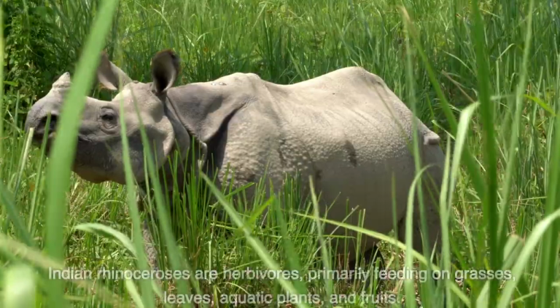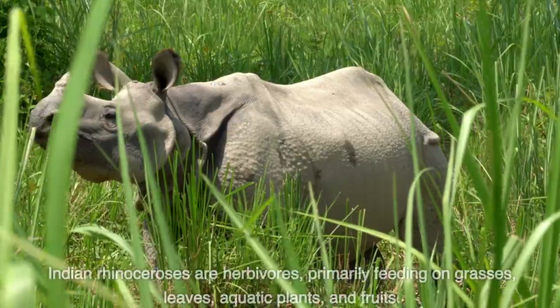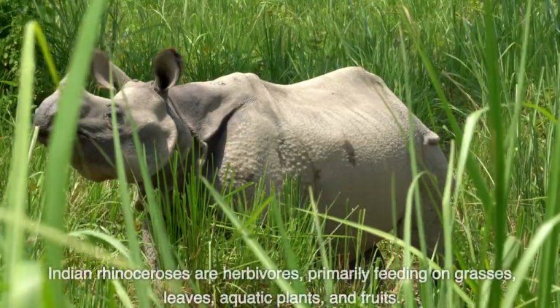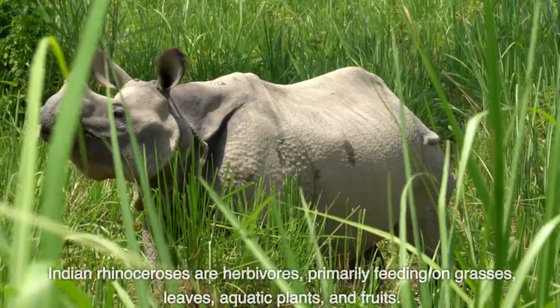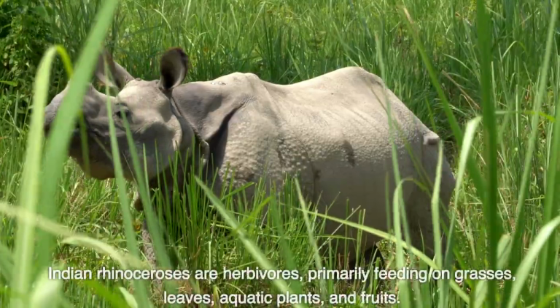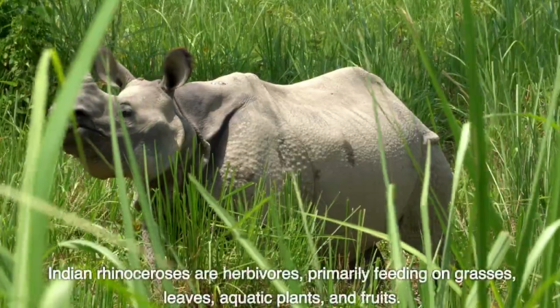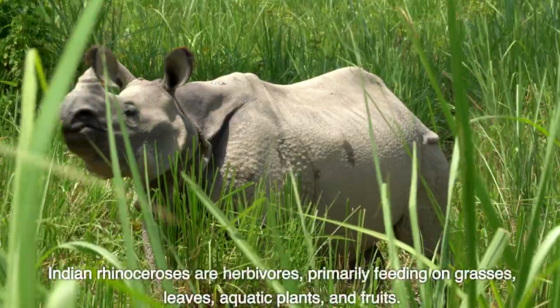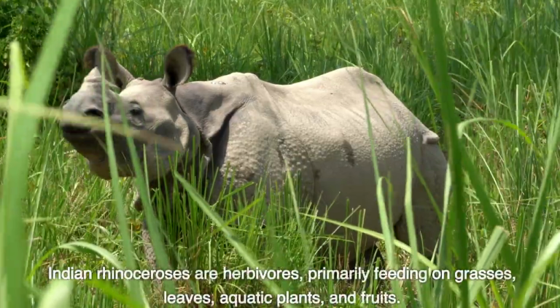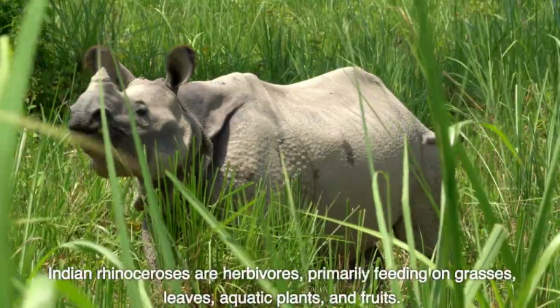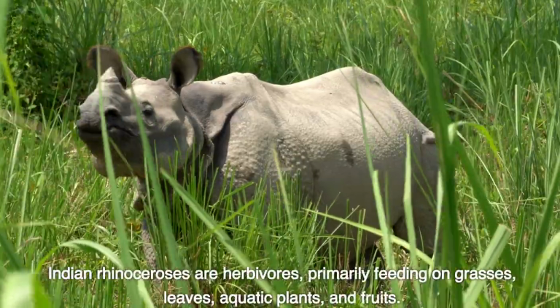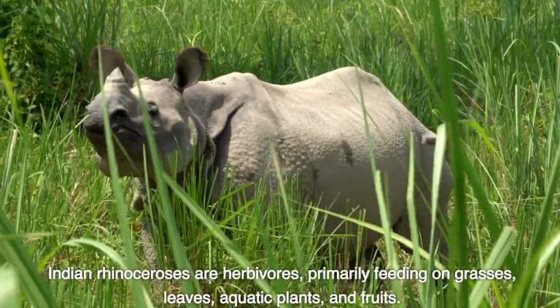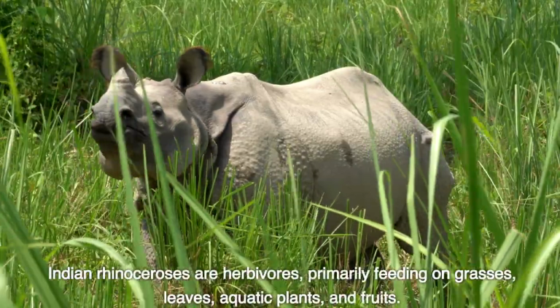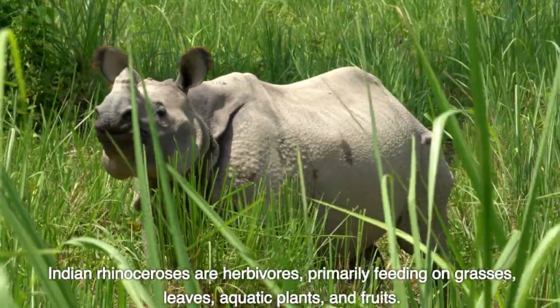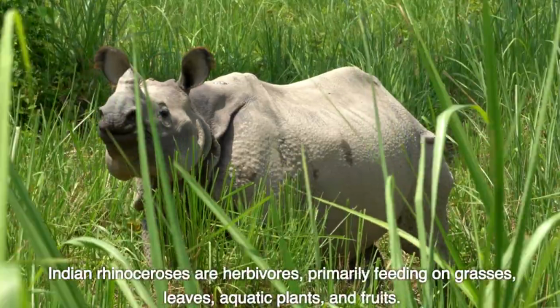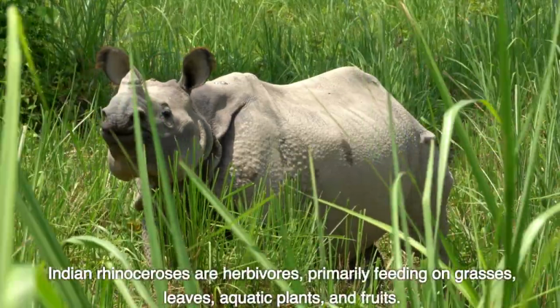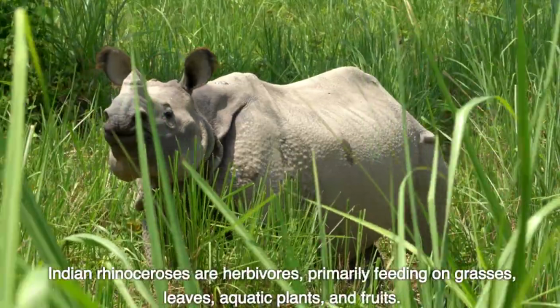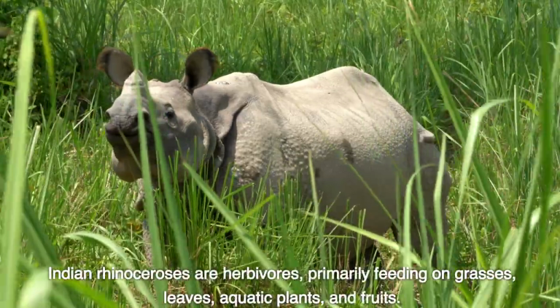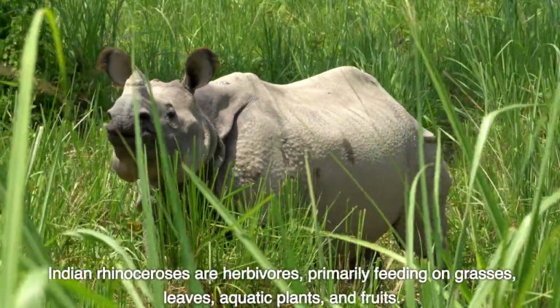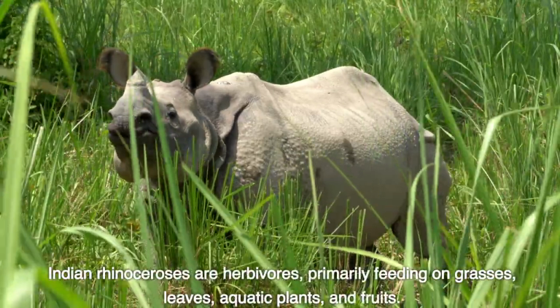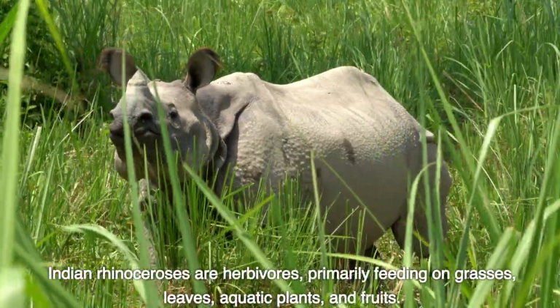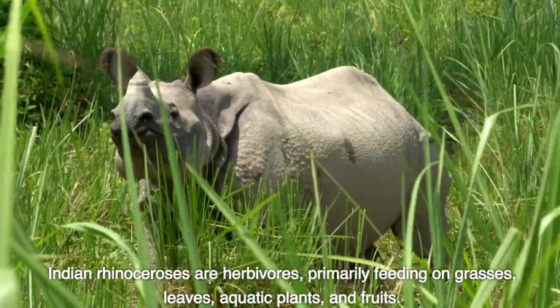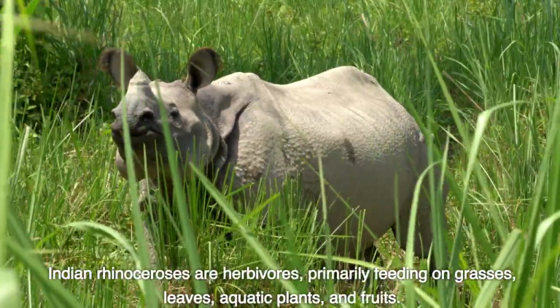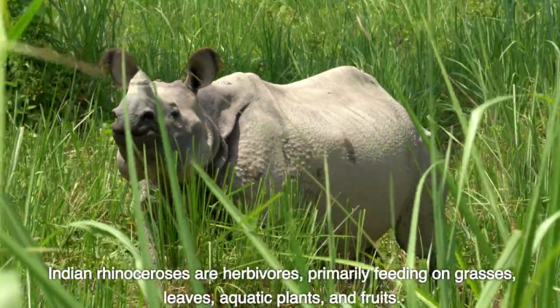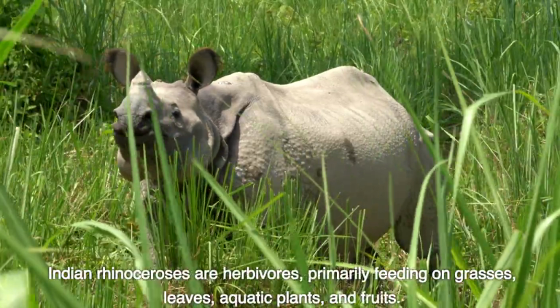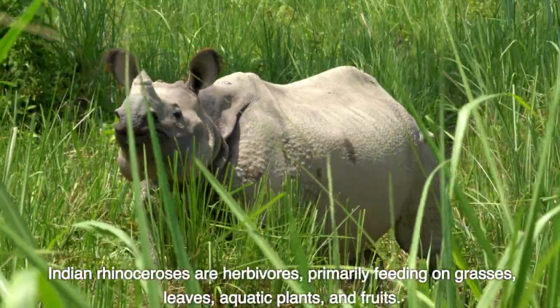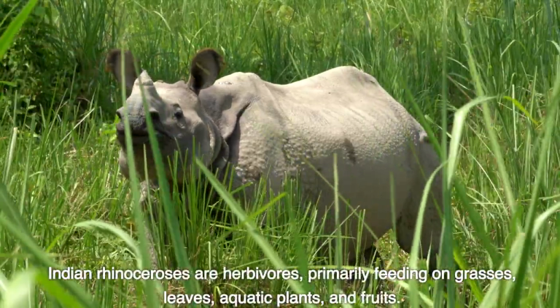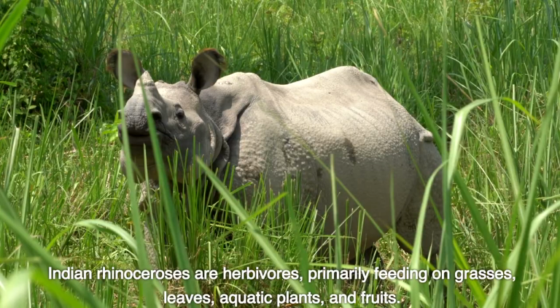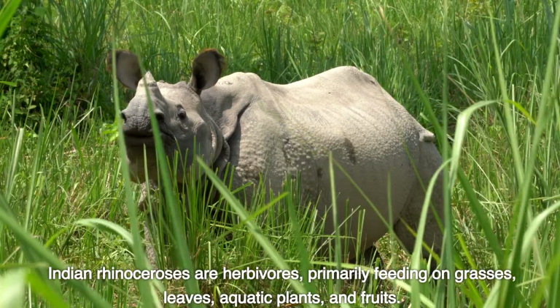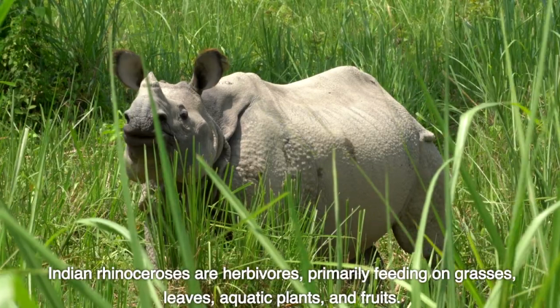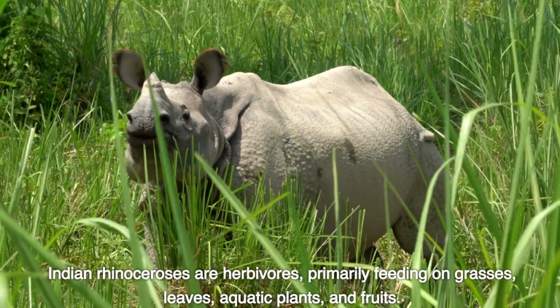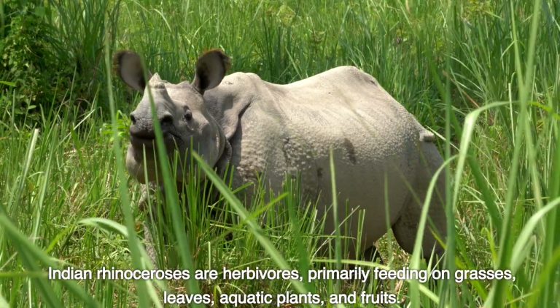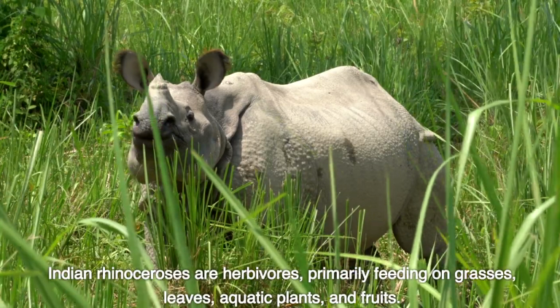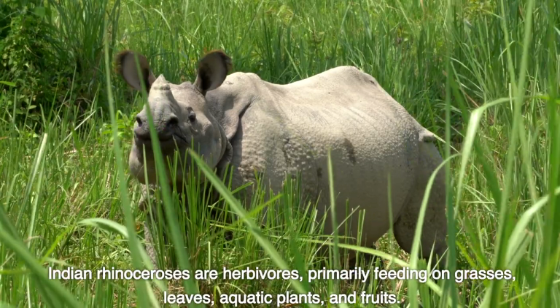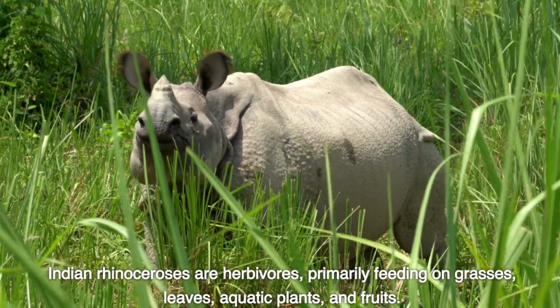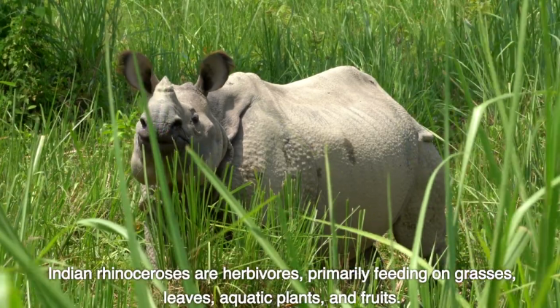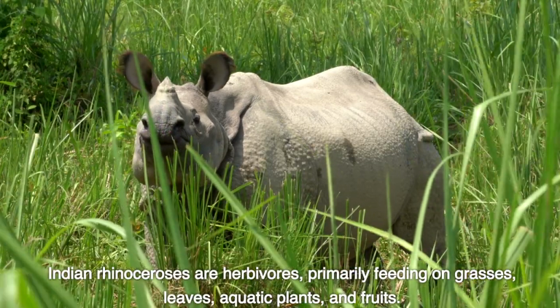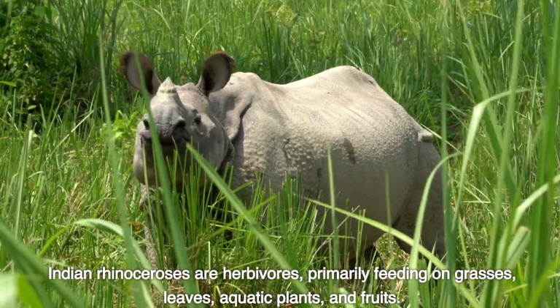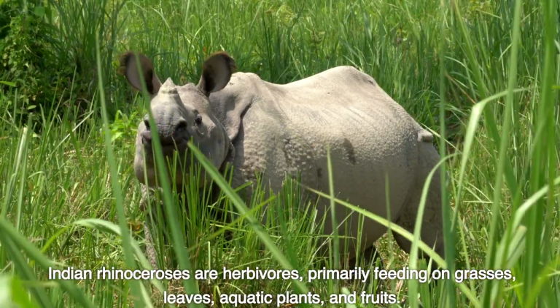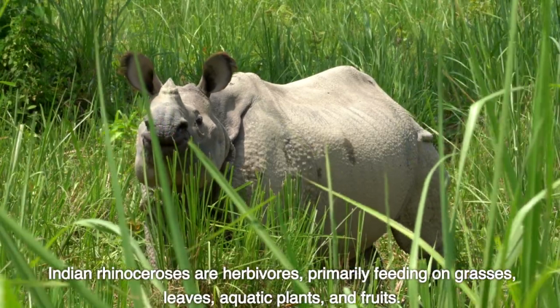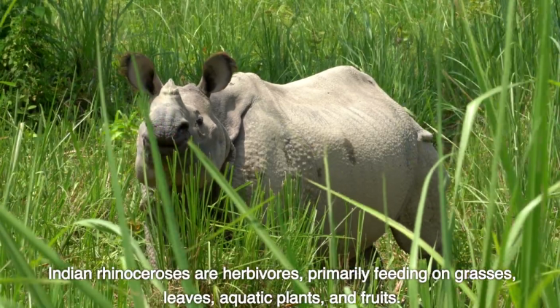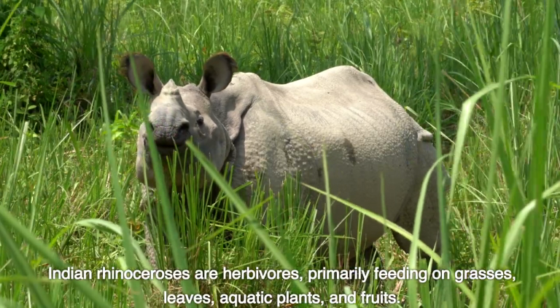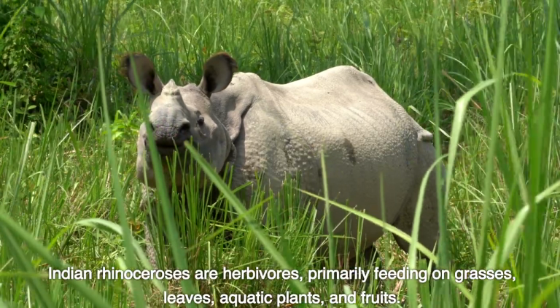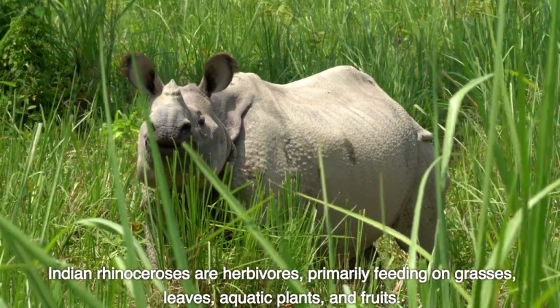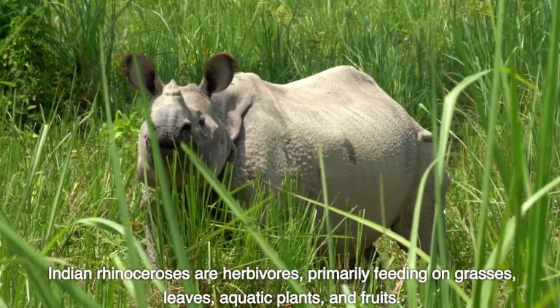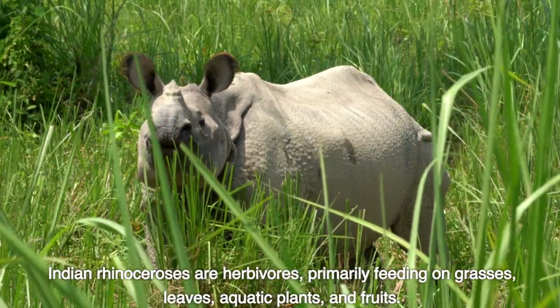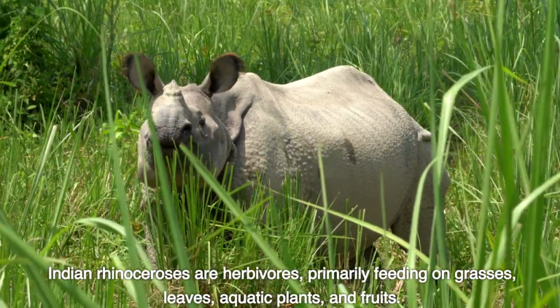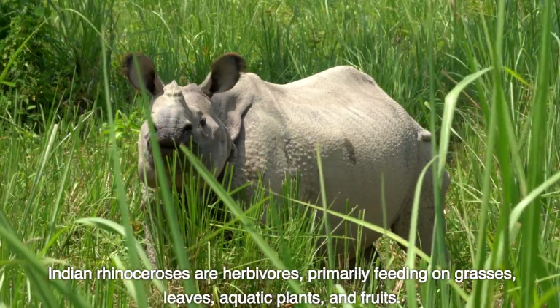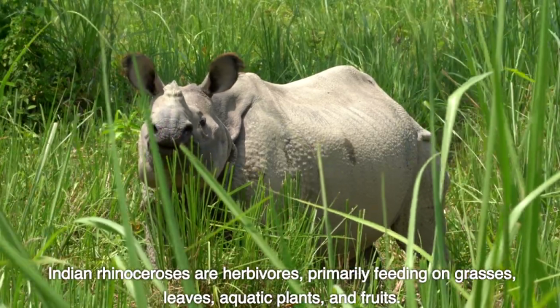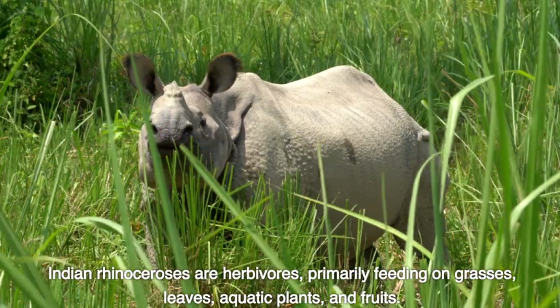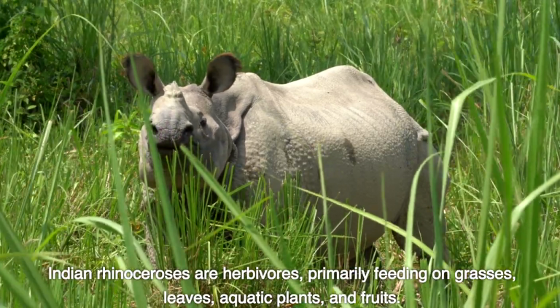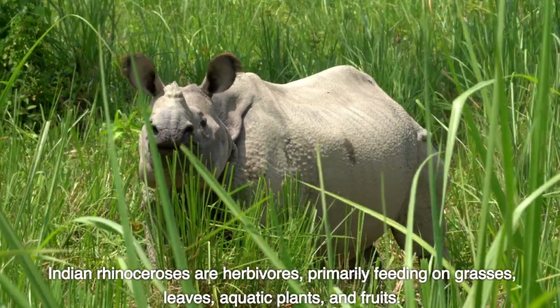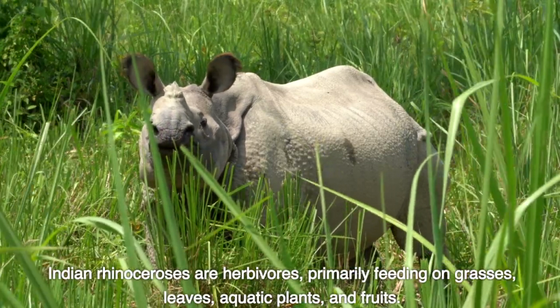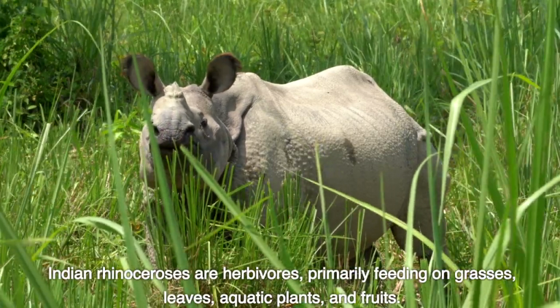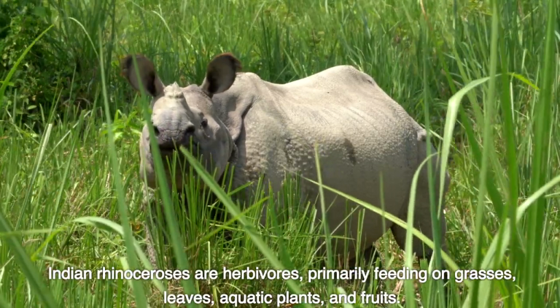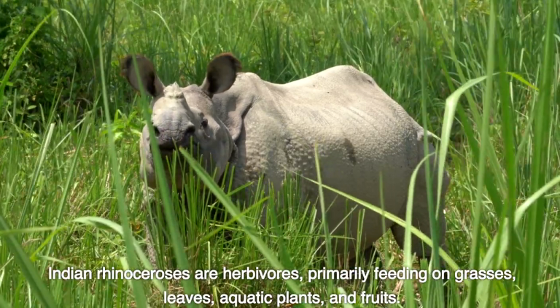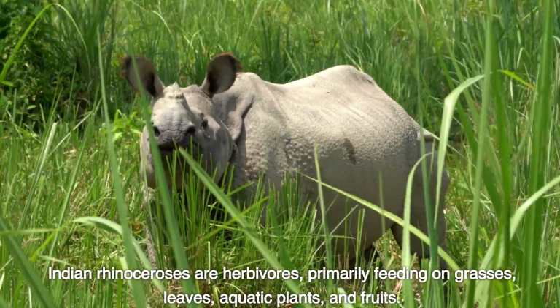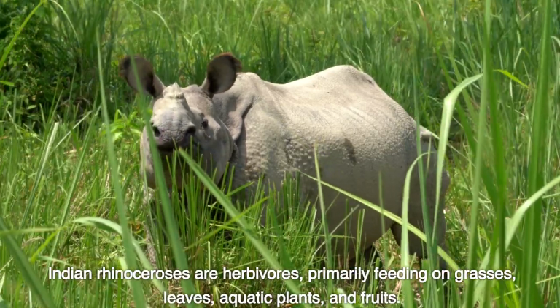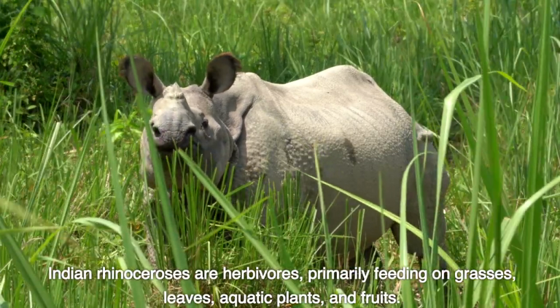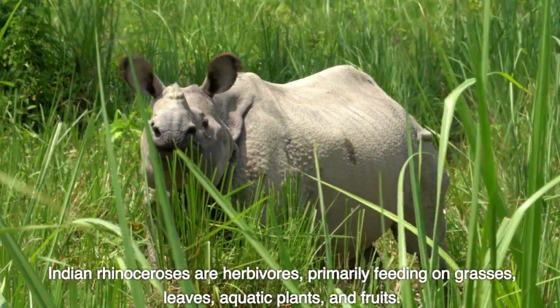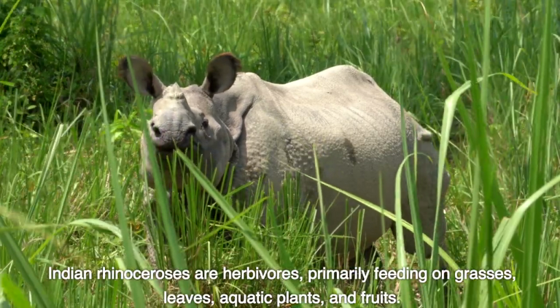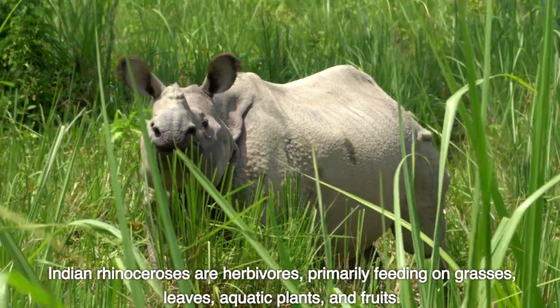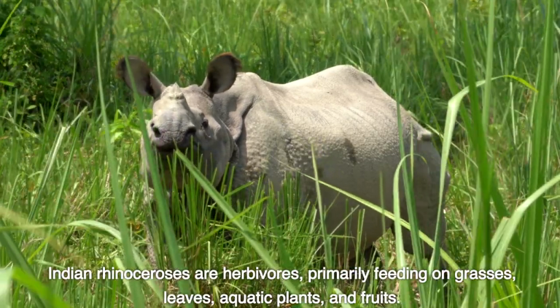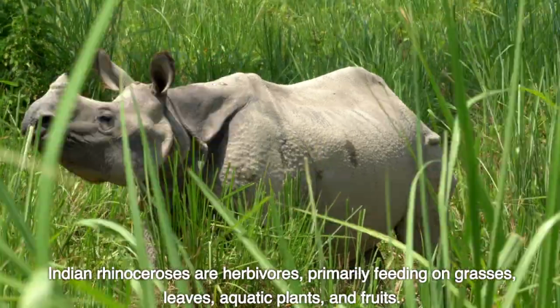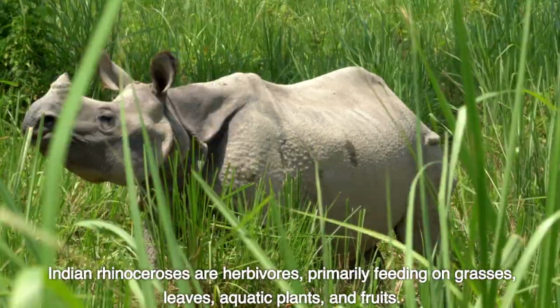Indian rhinoceroses are herbivores, primarily feeding on grasses, leaves, aquatic plants, and fruits.